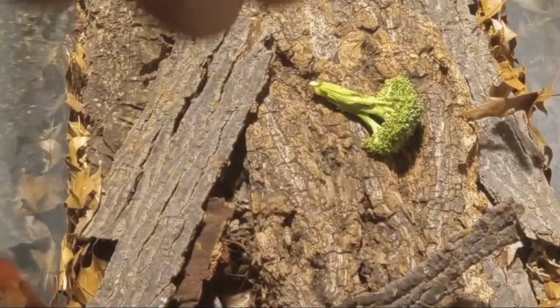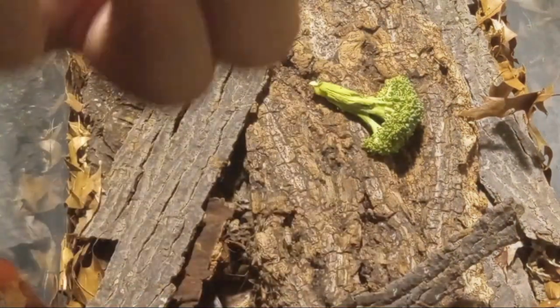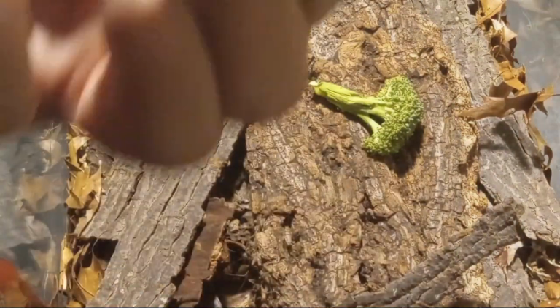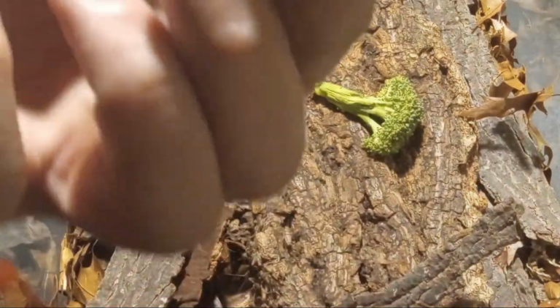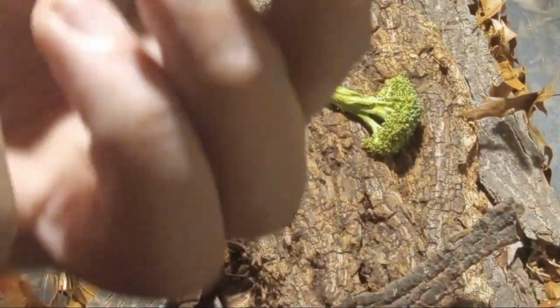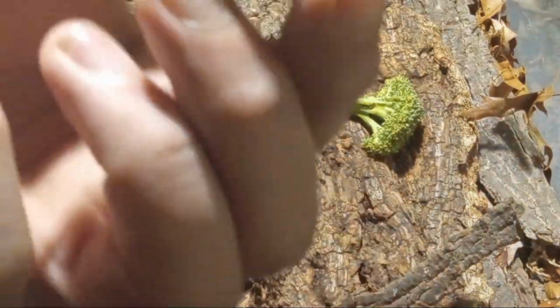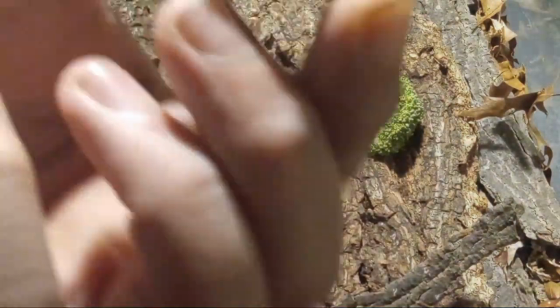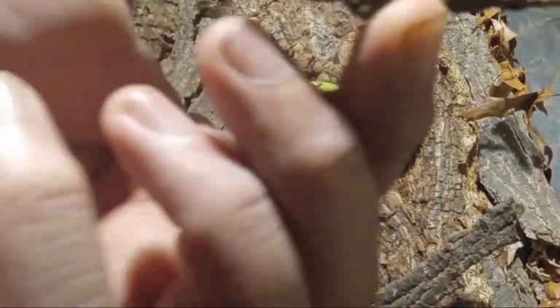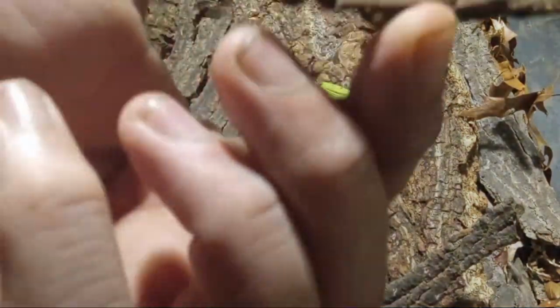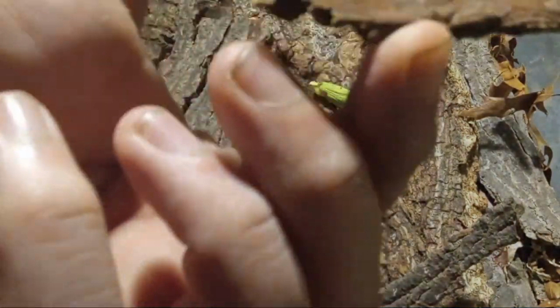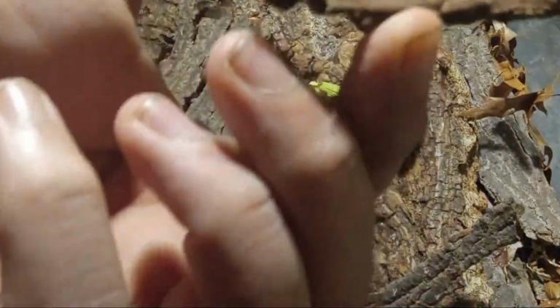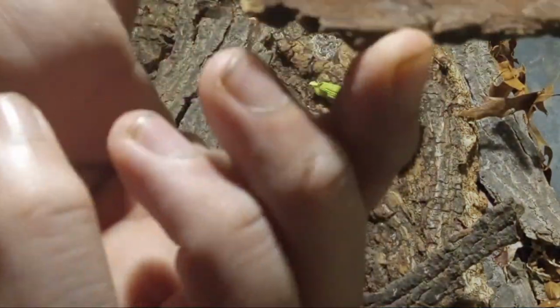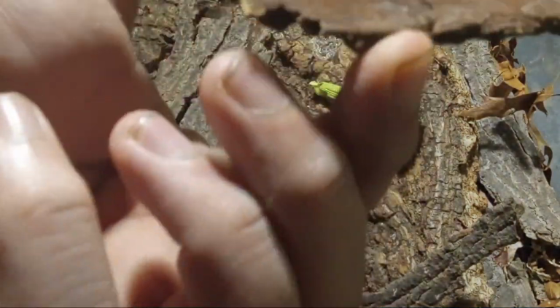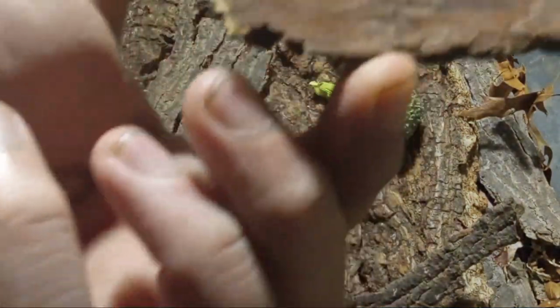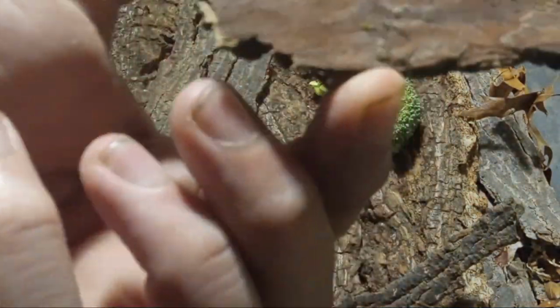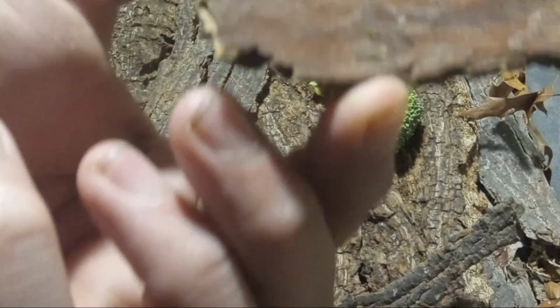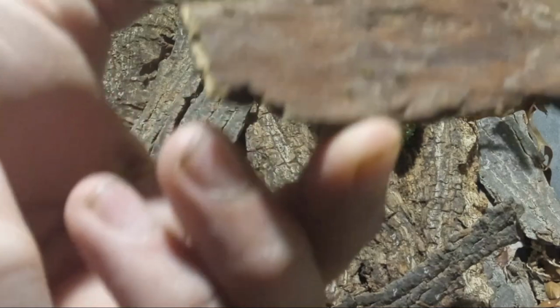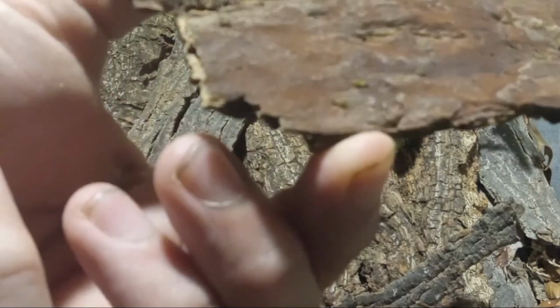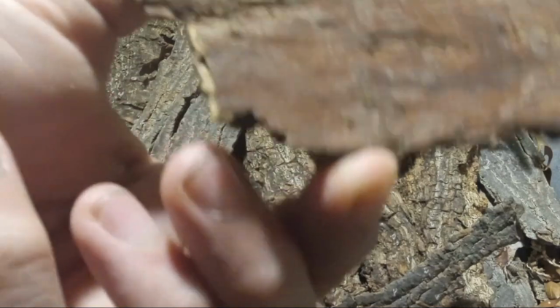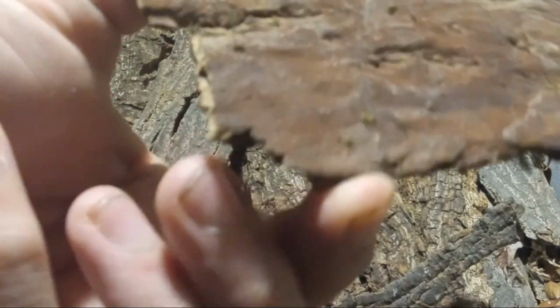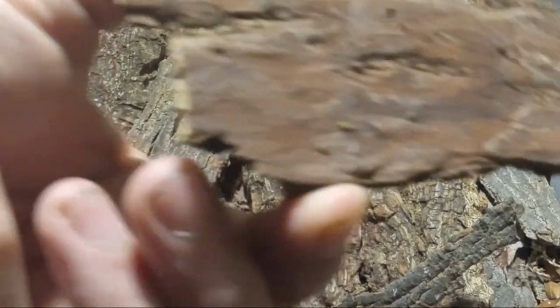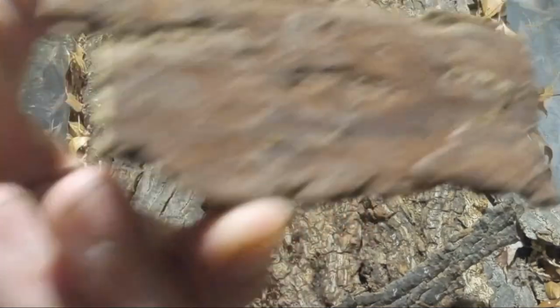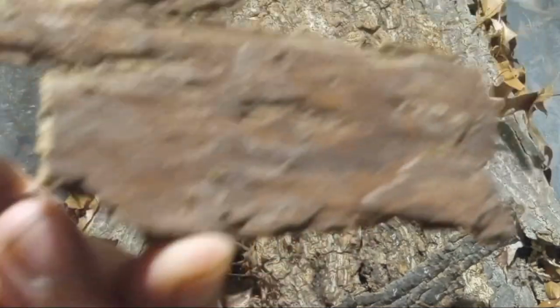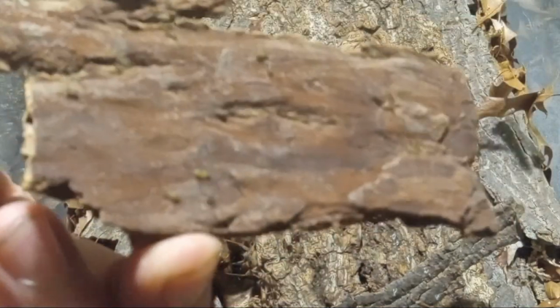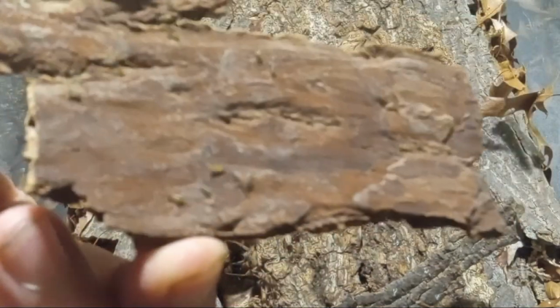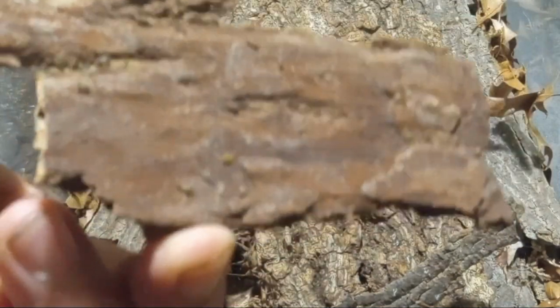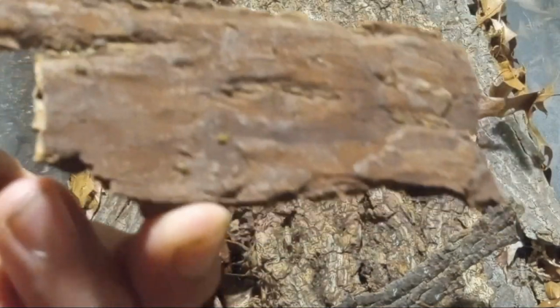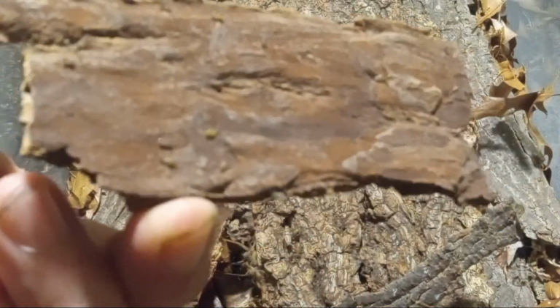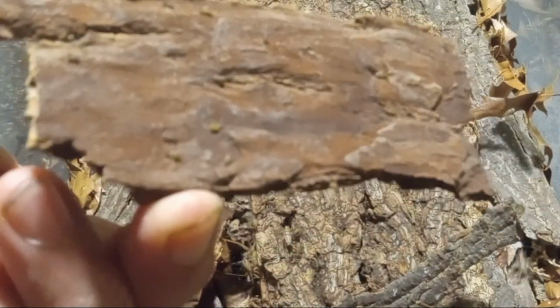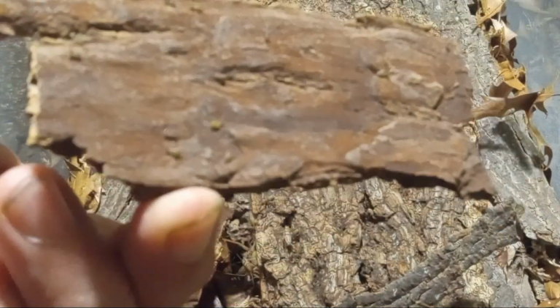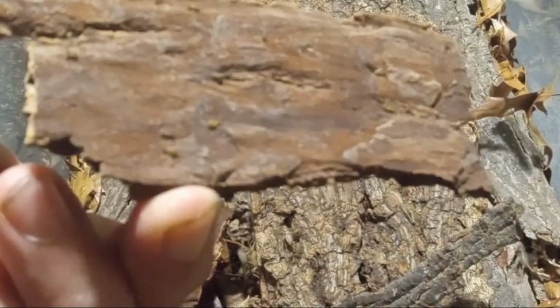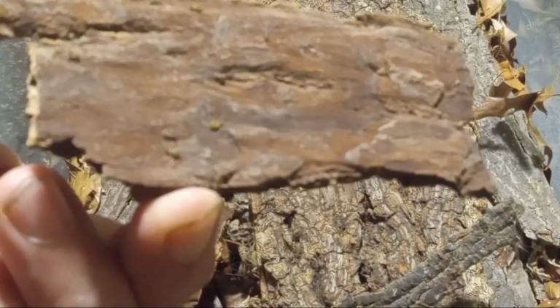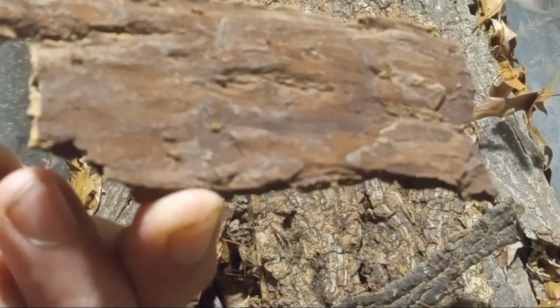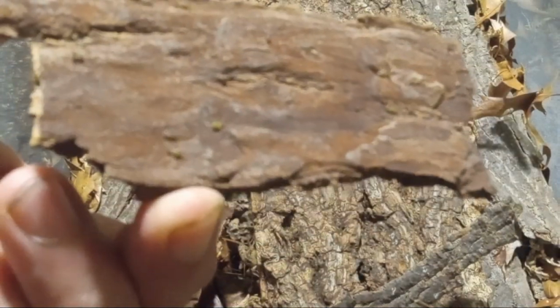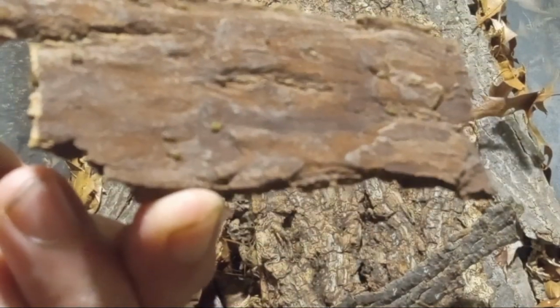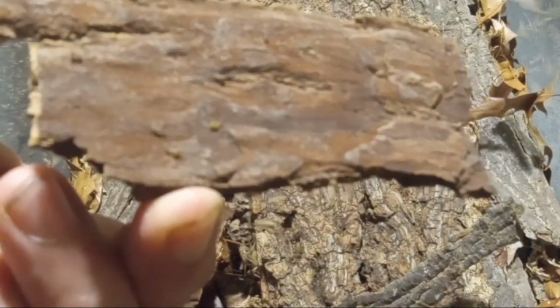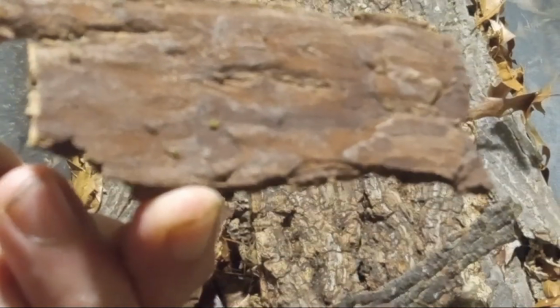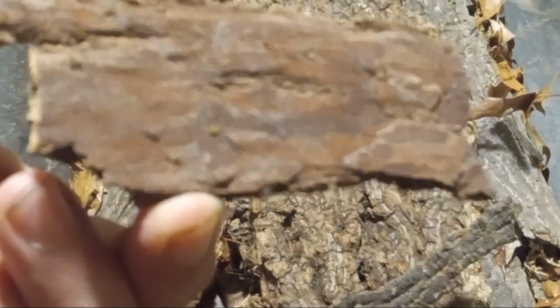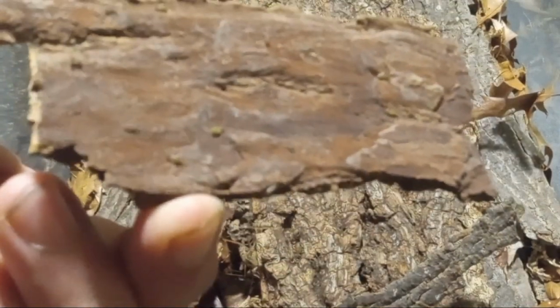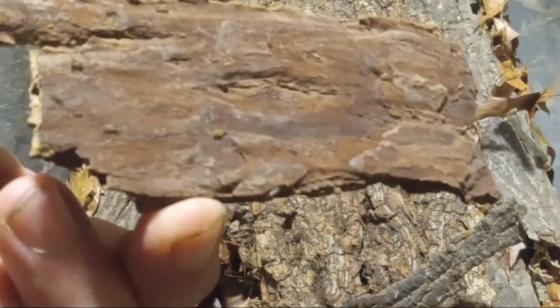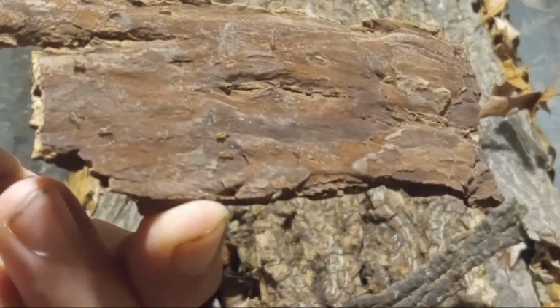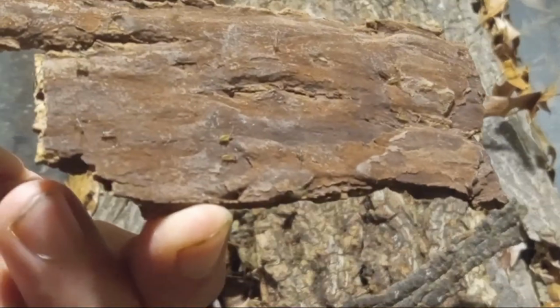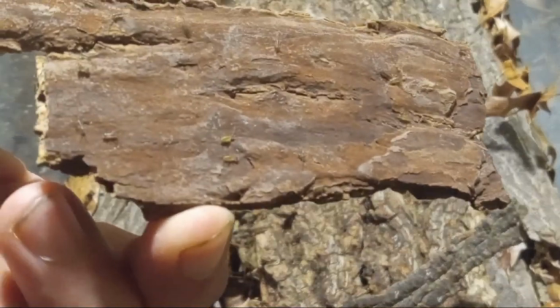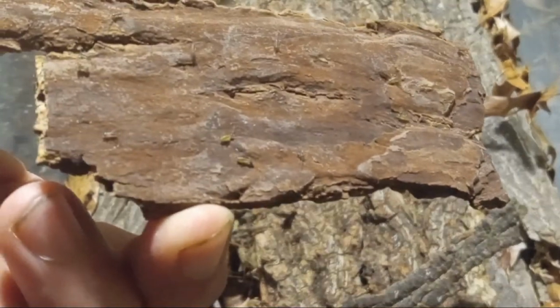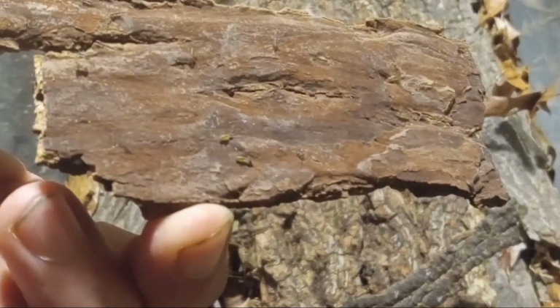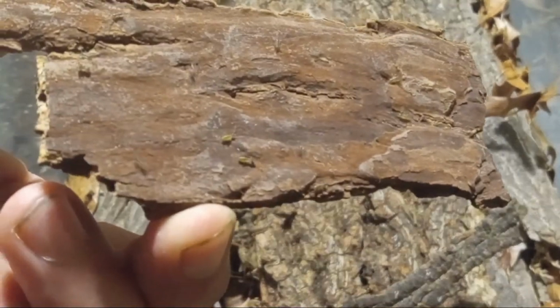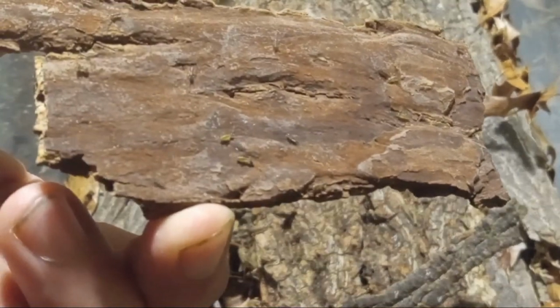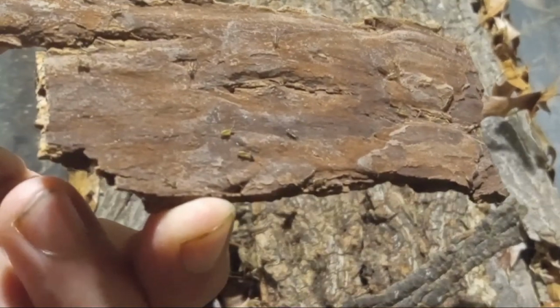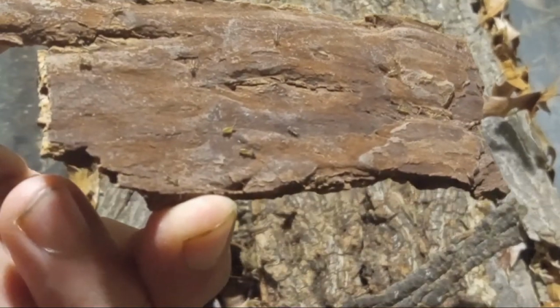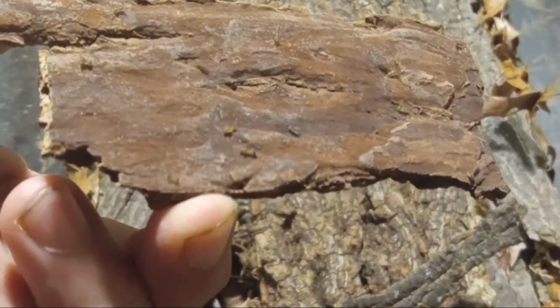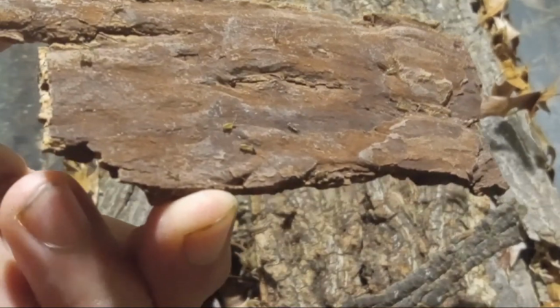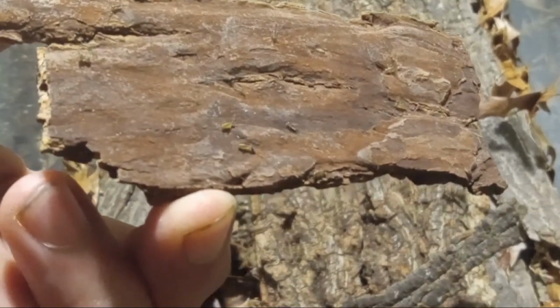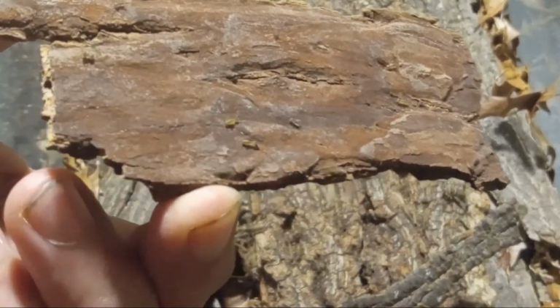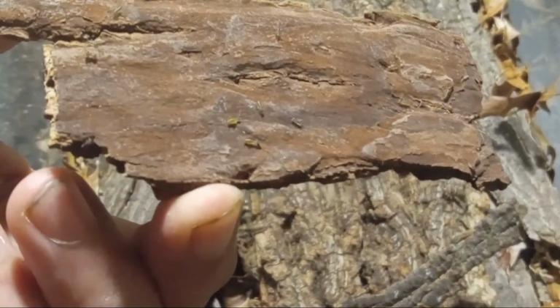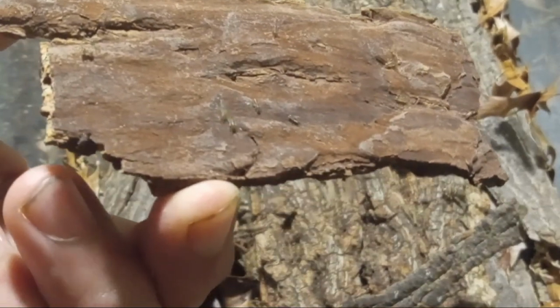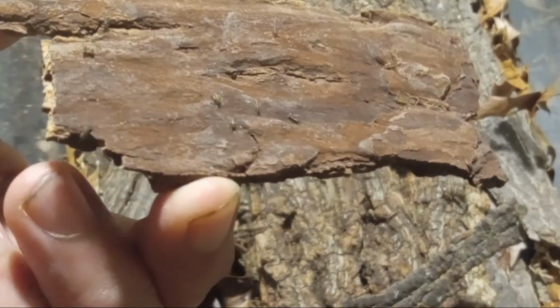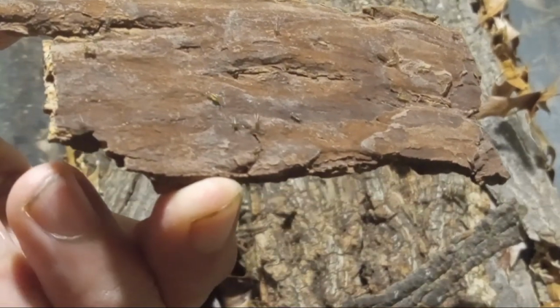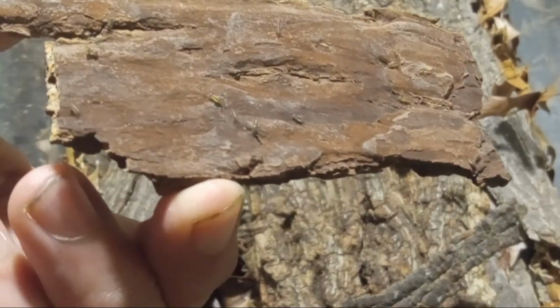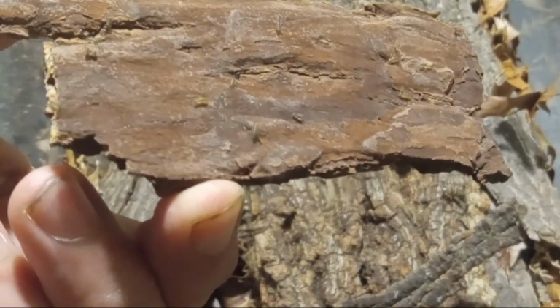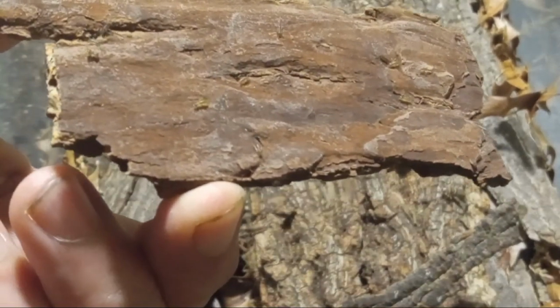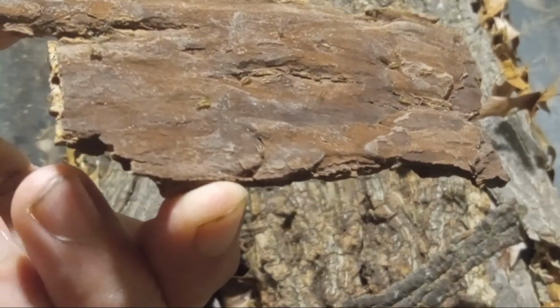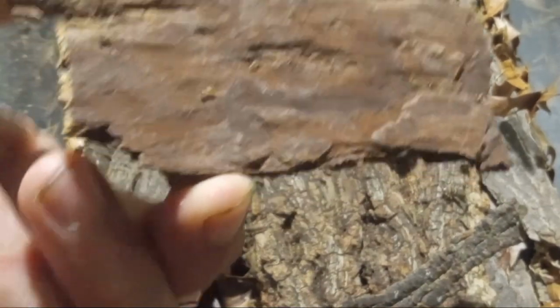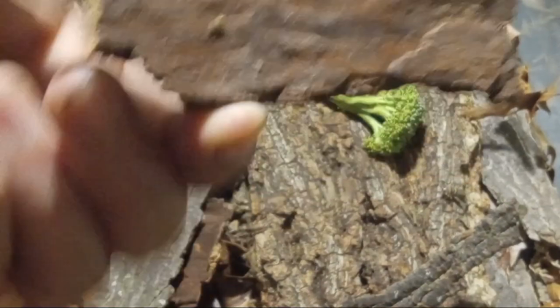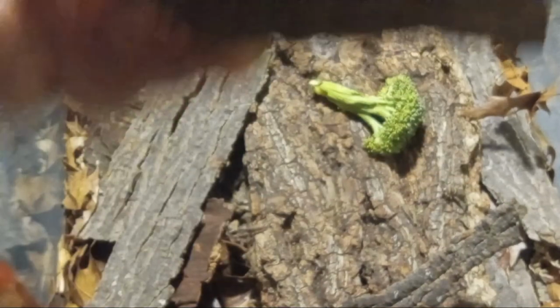In here you can see there's many baby crickets running around.